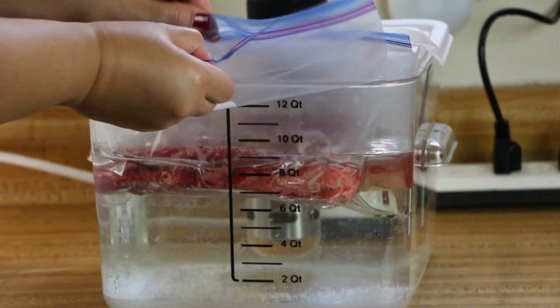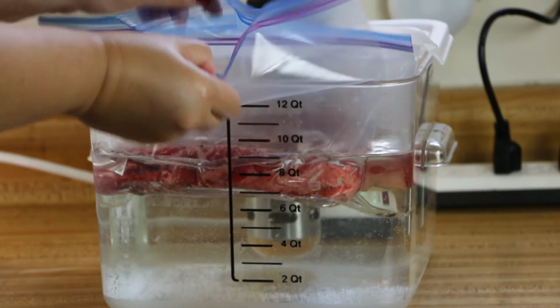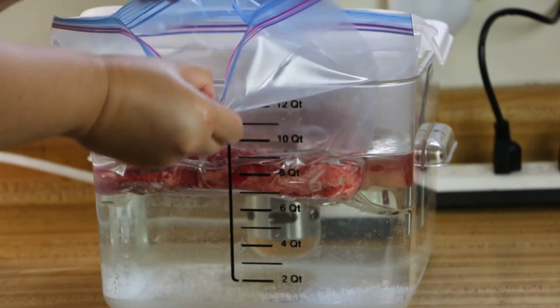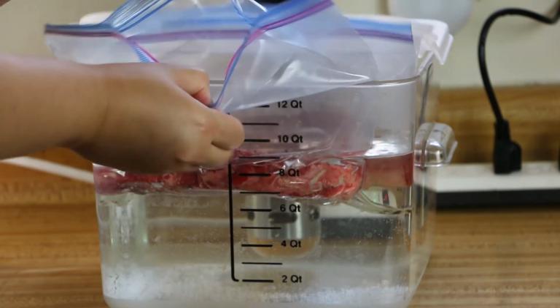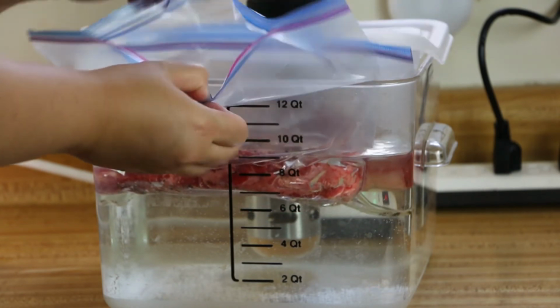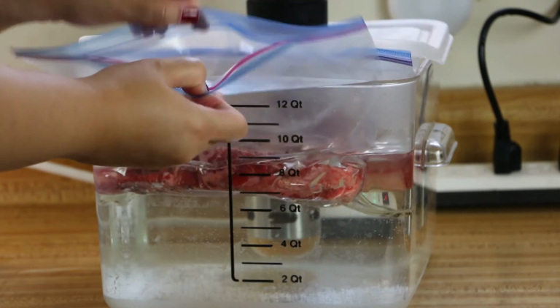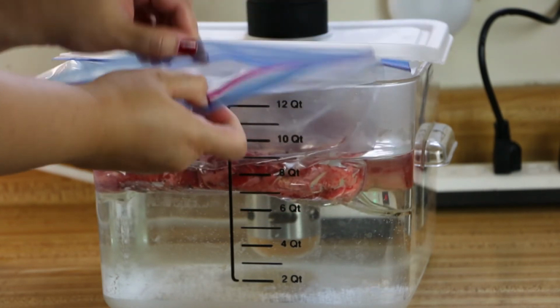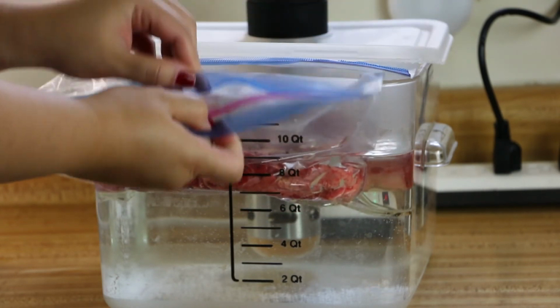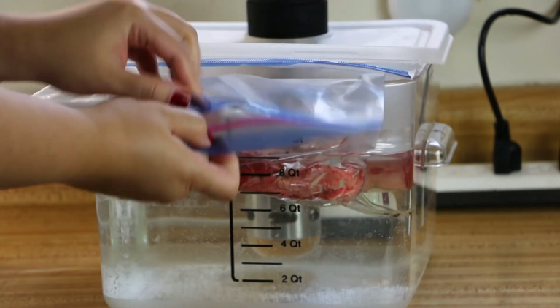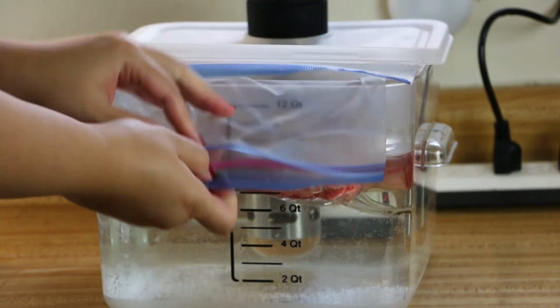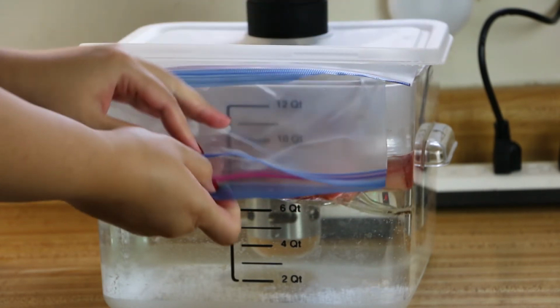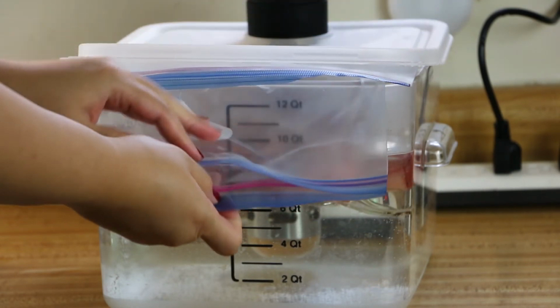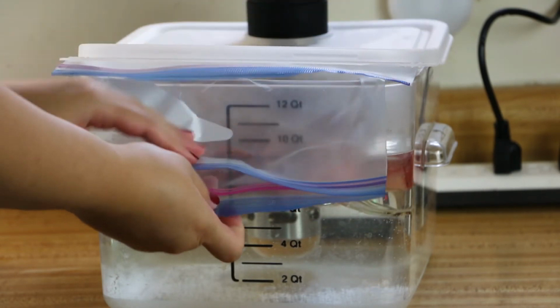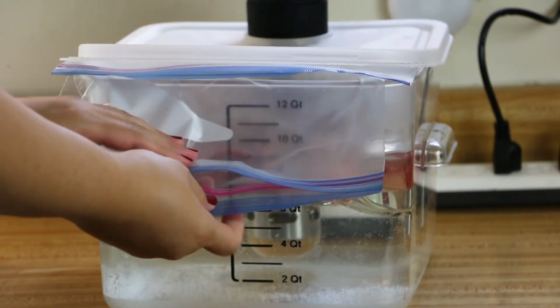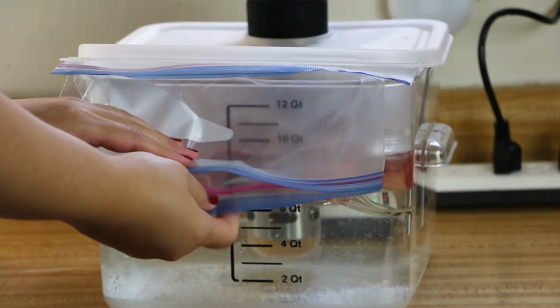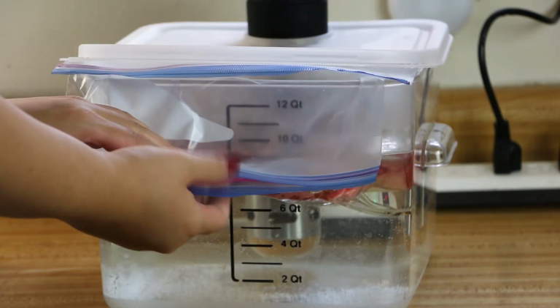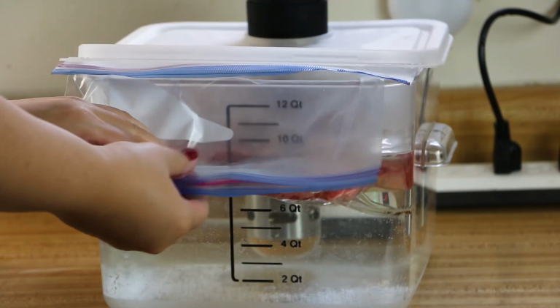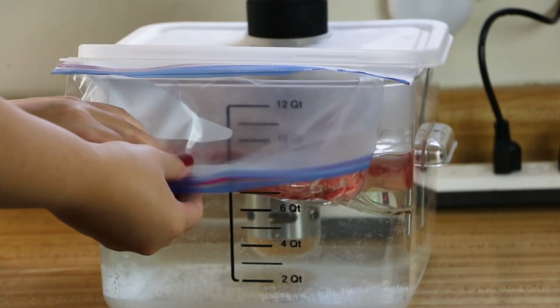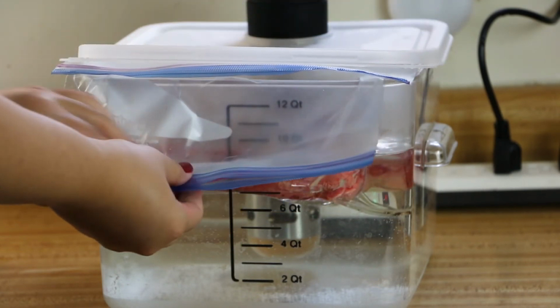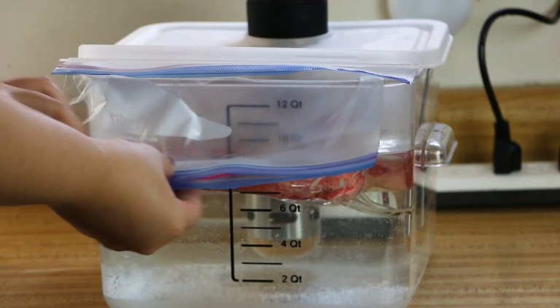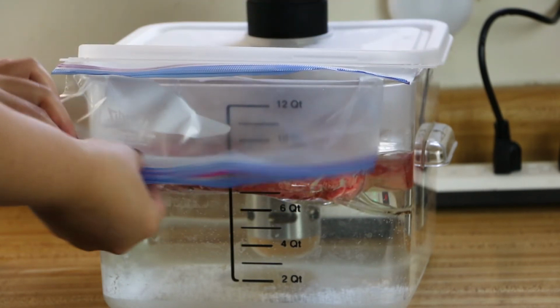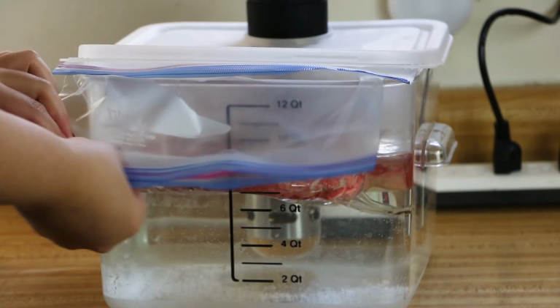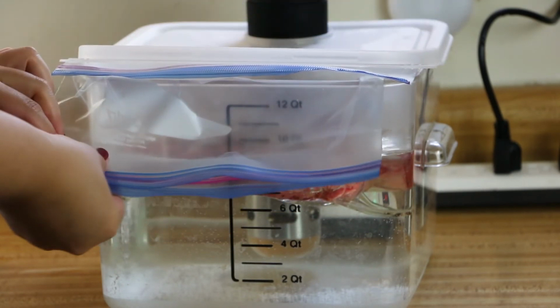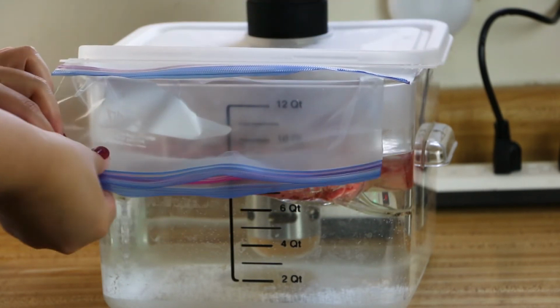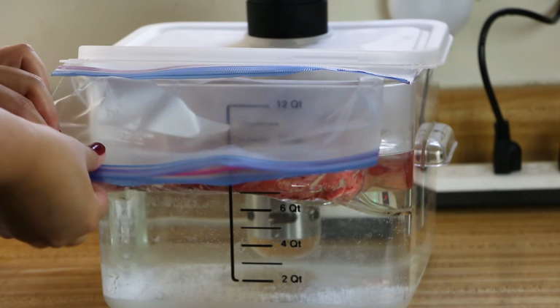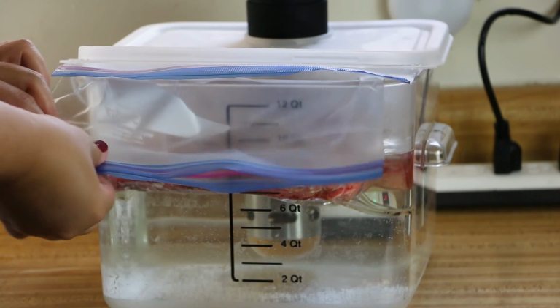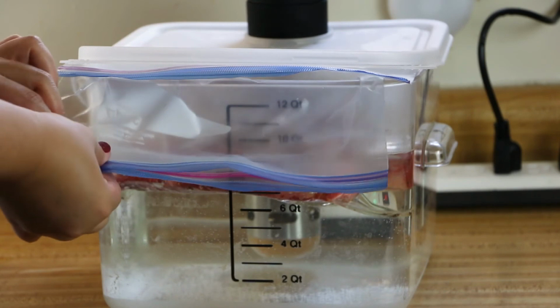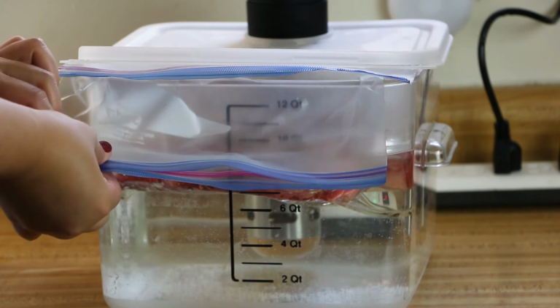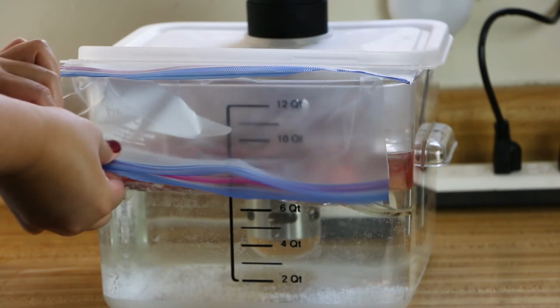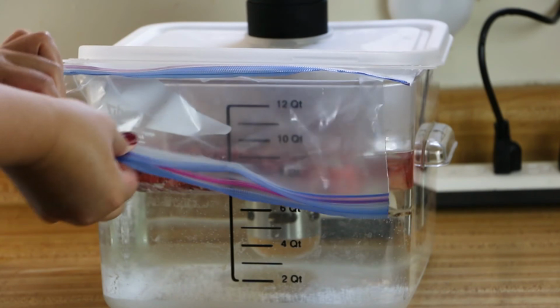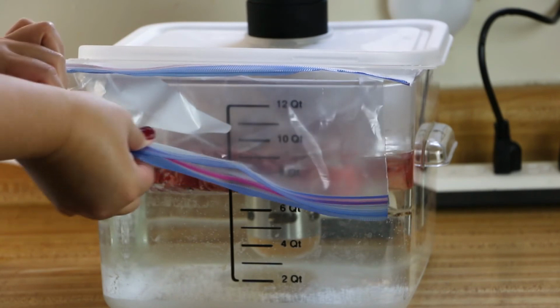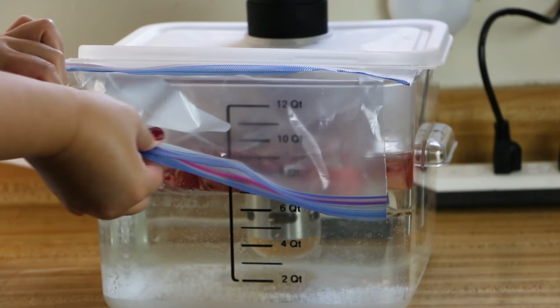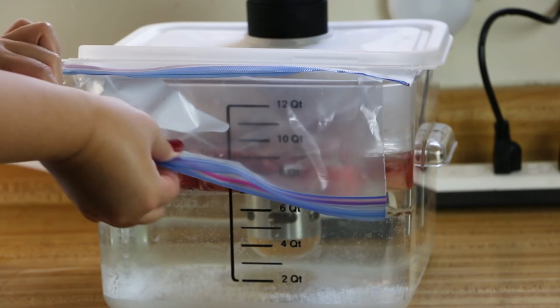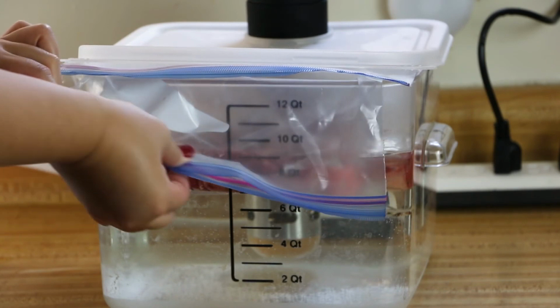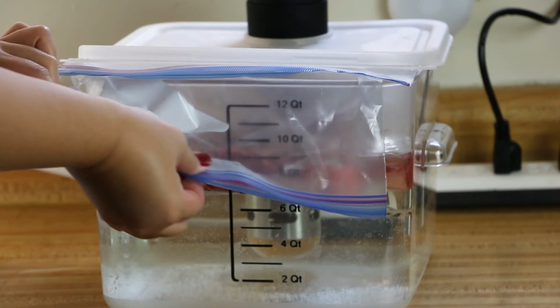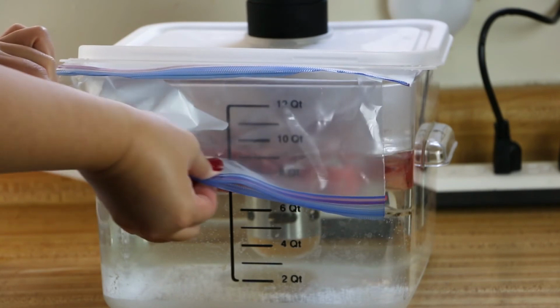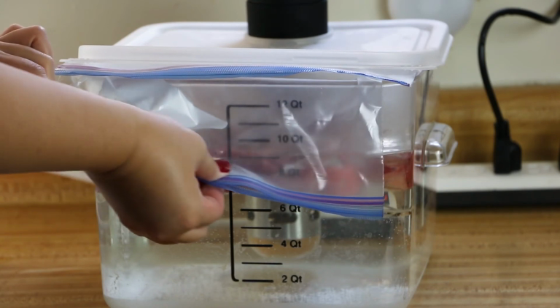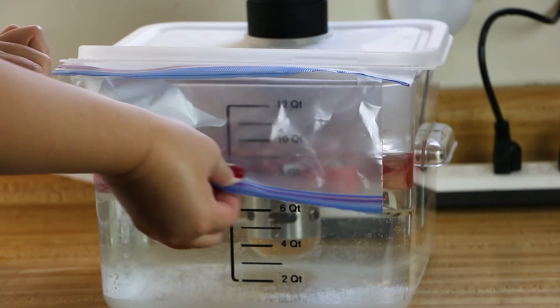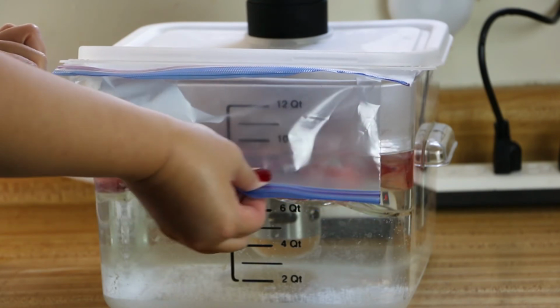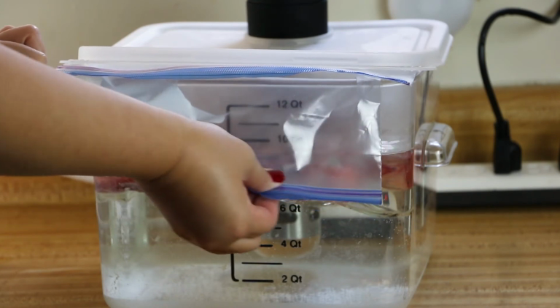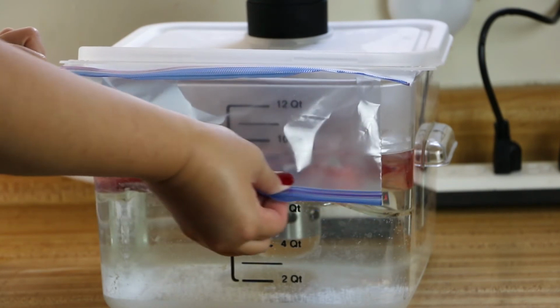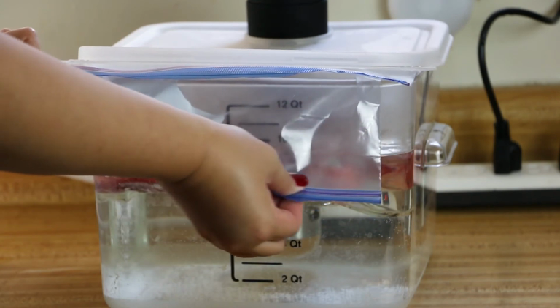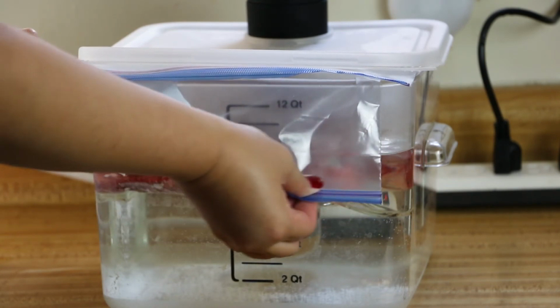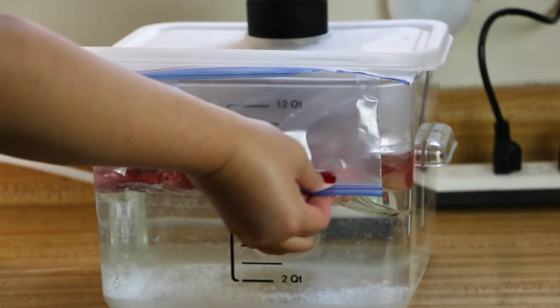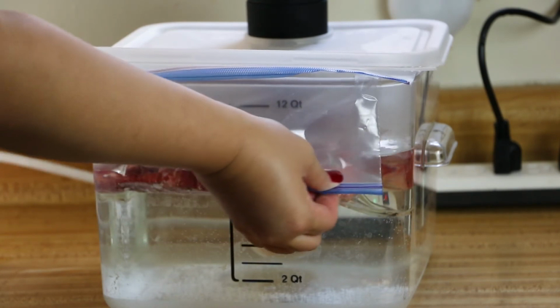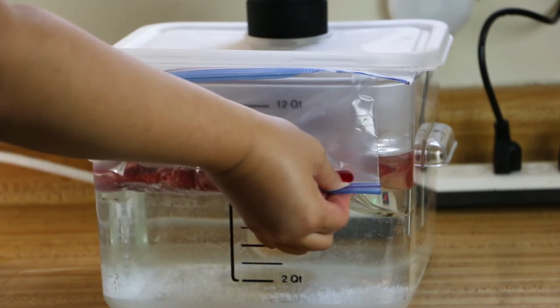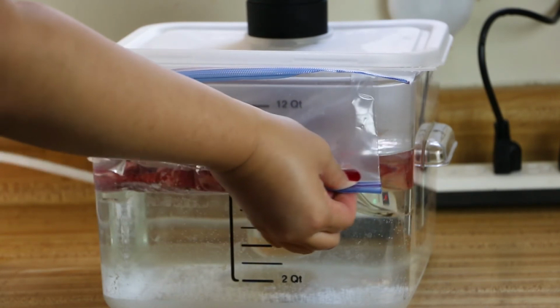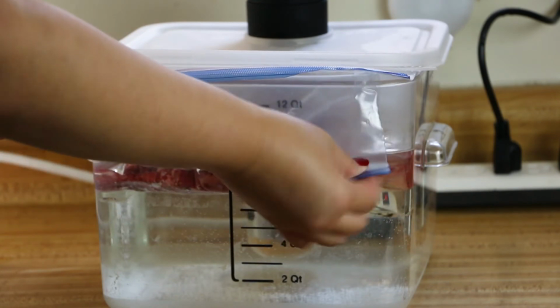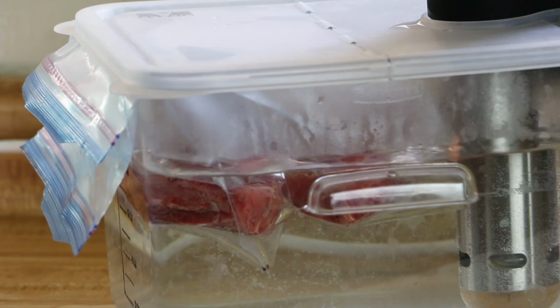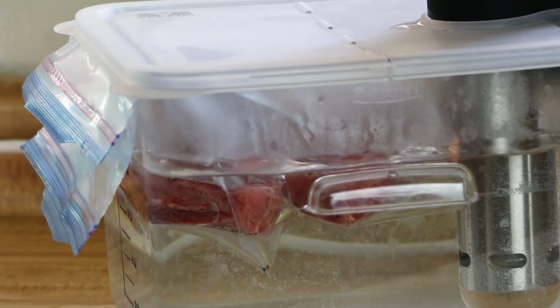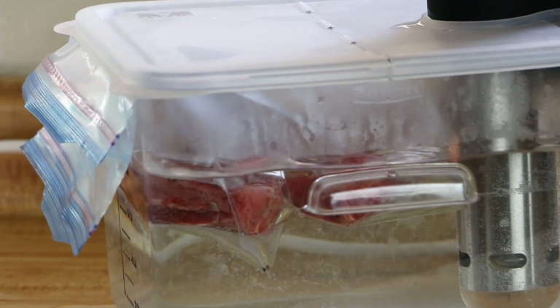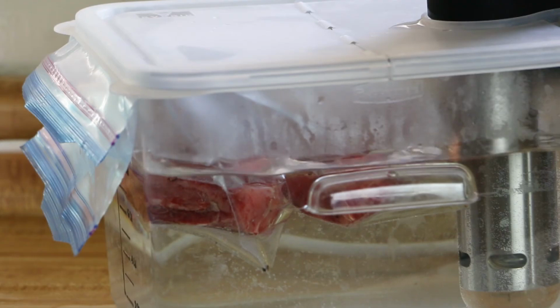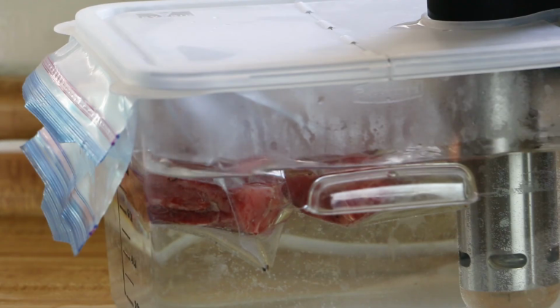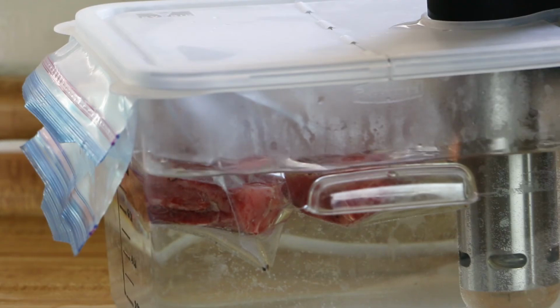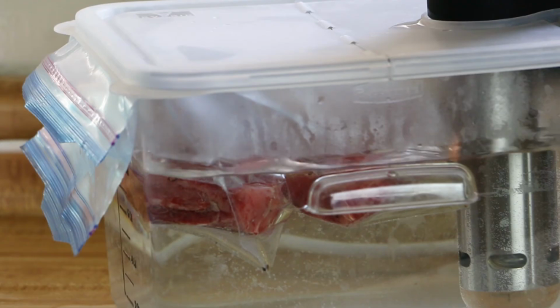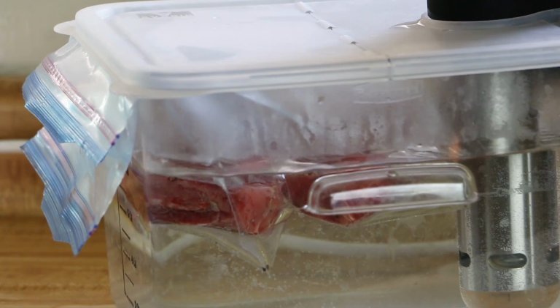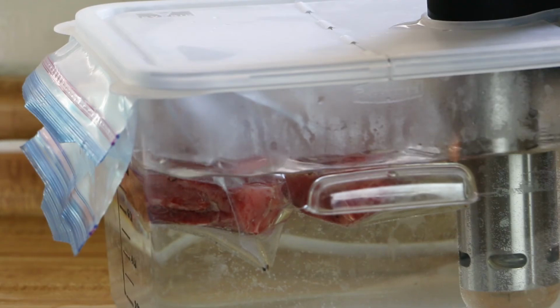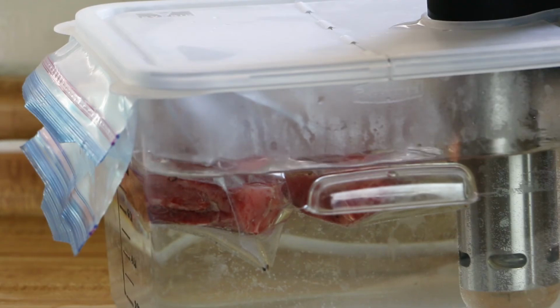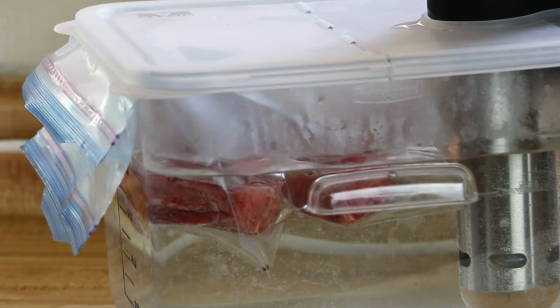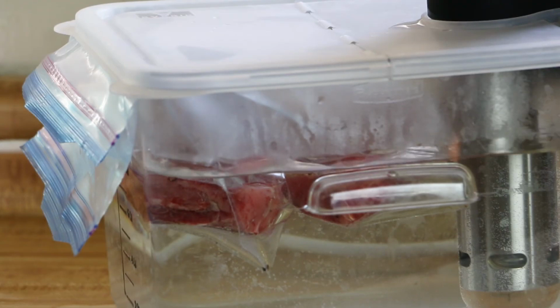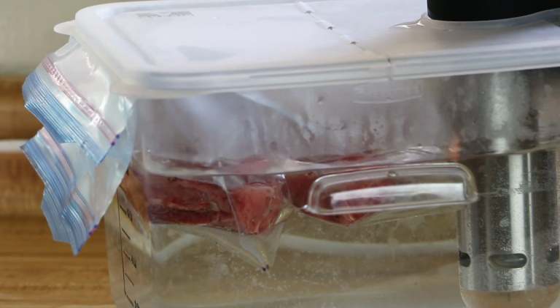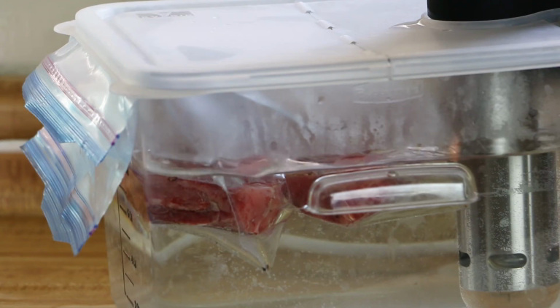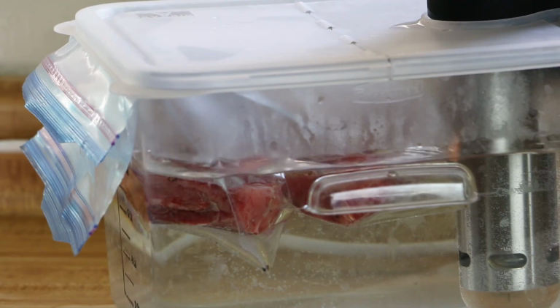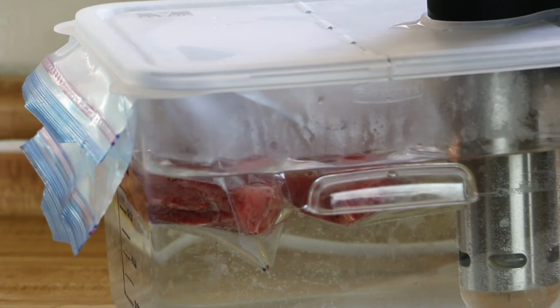Make sure you try to remove all the air. Cook for about 22 hours.